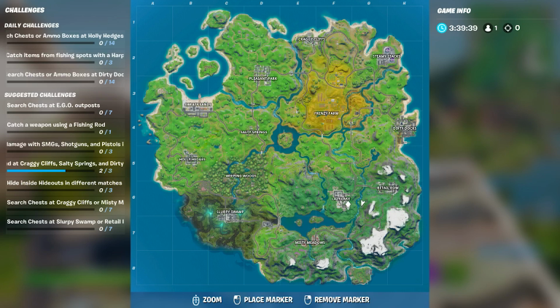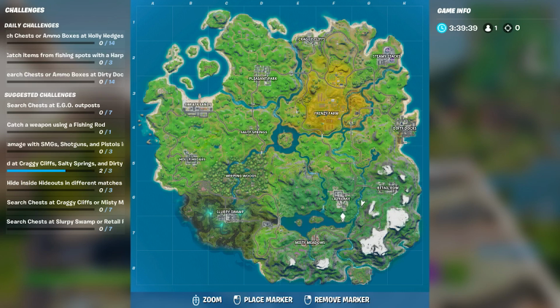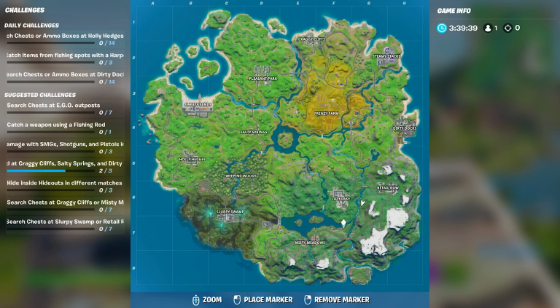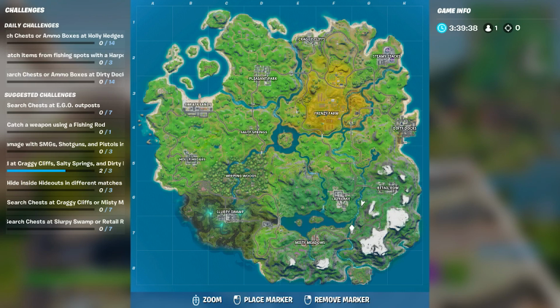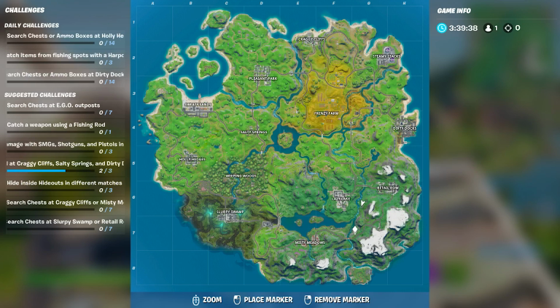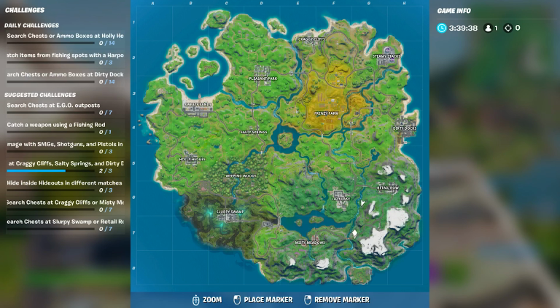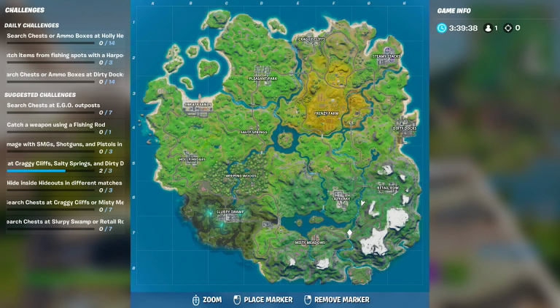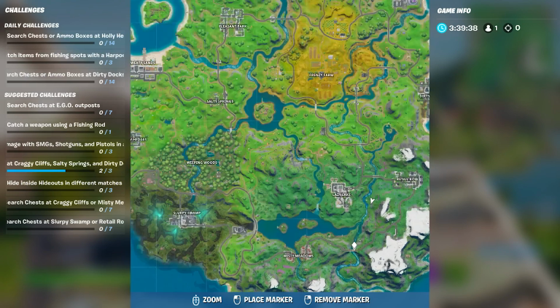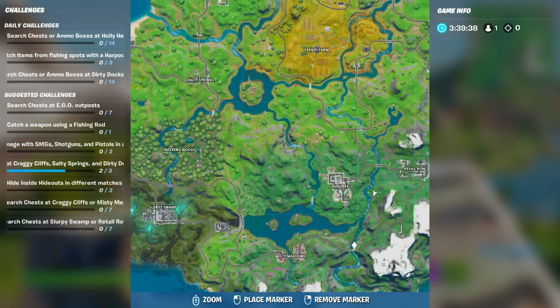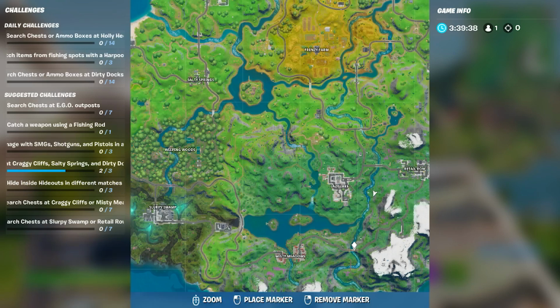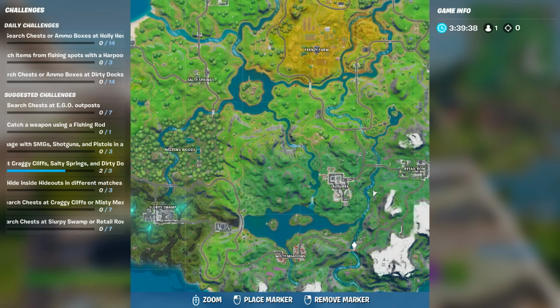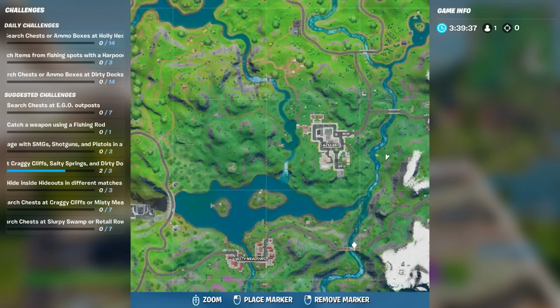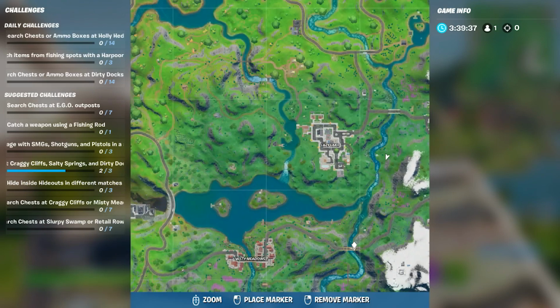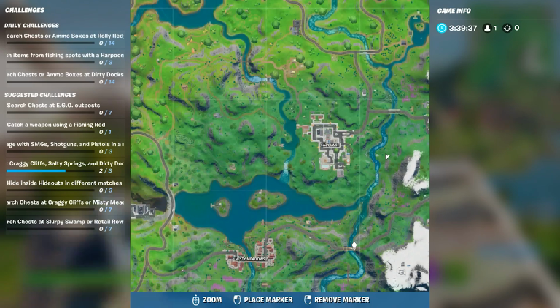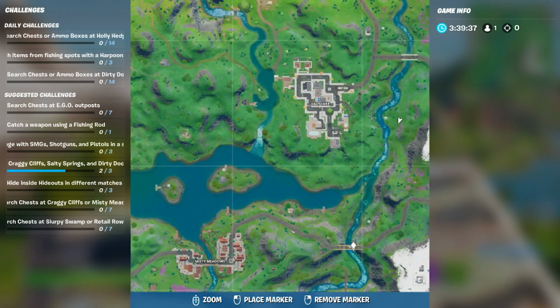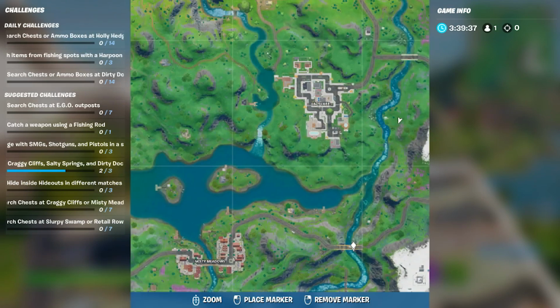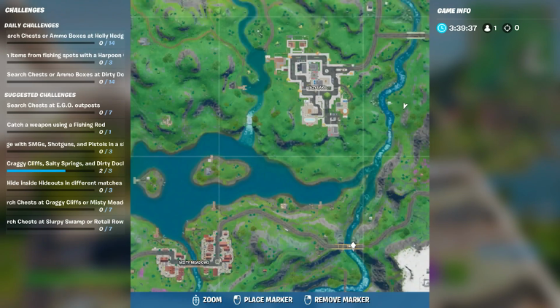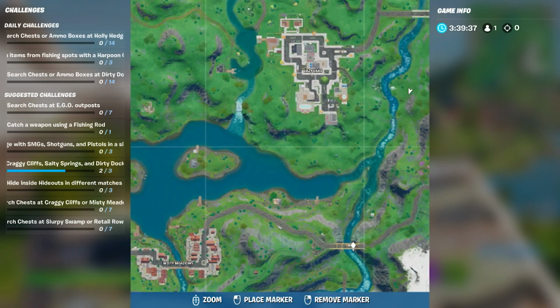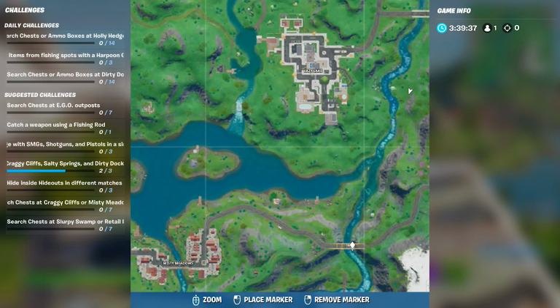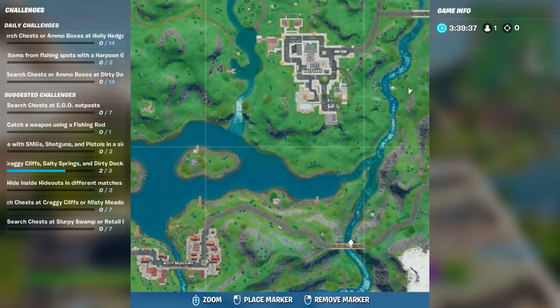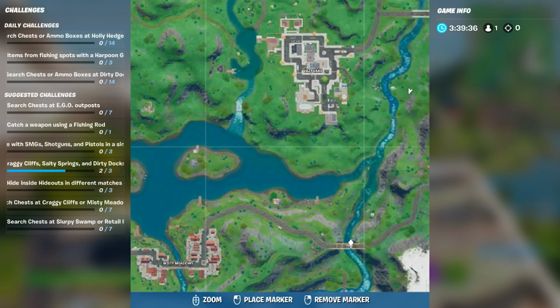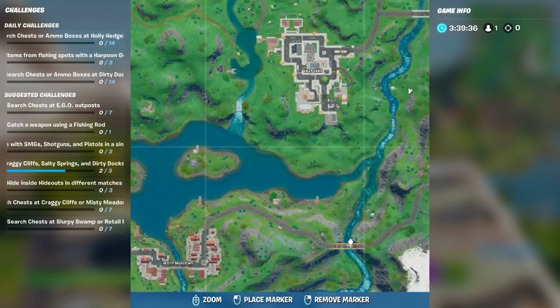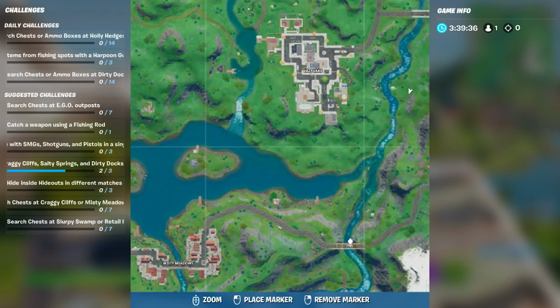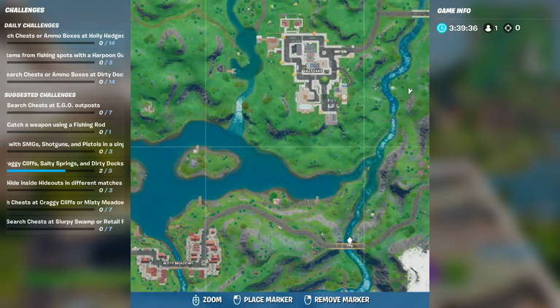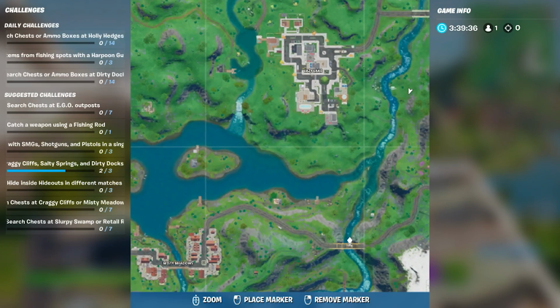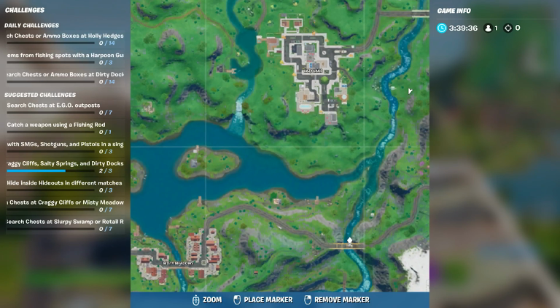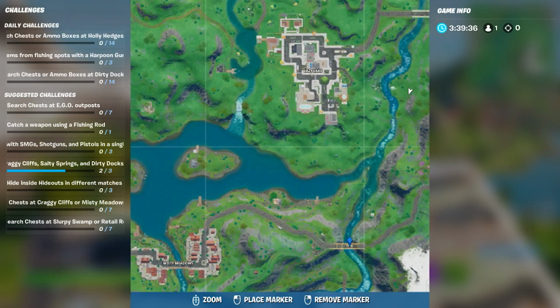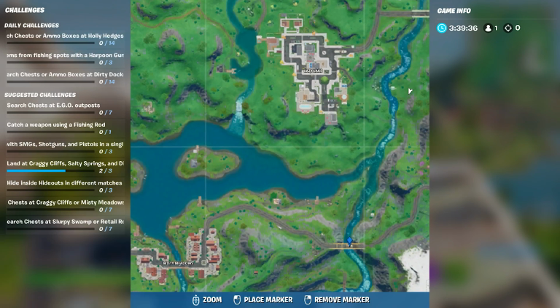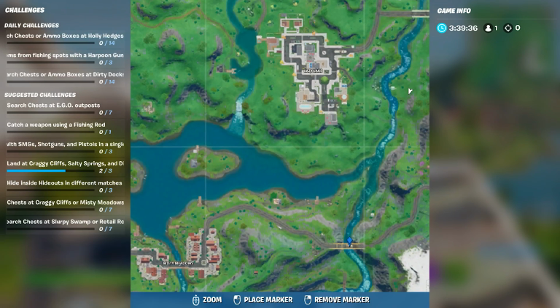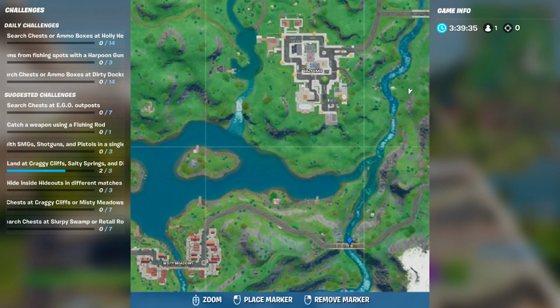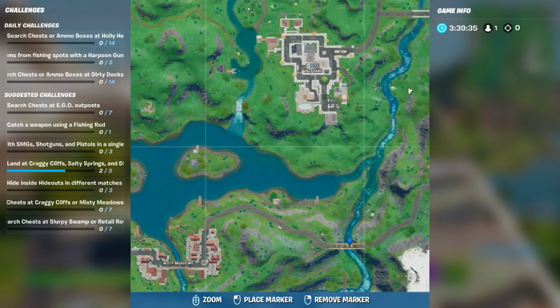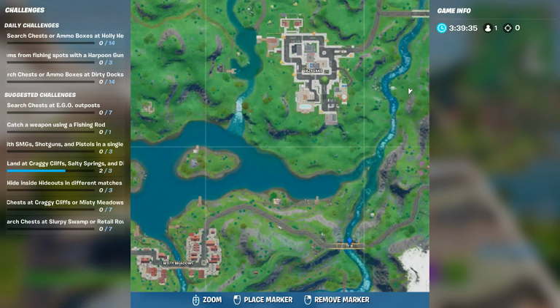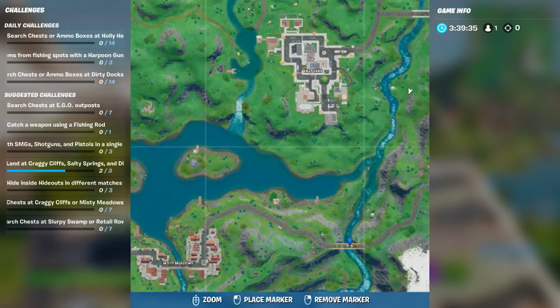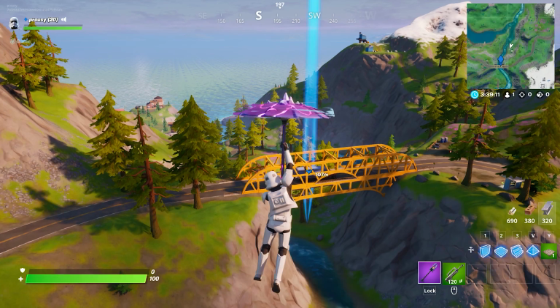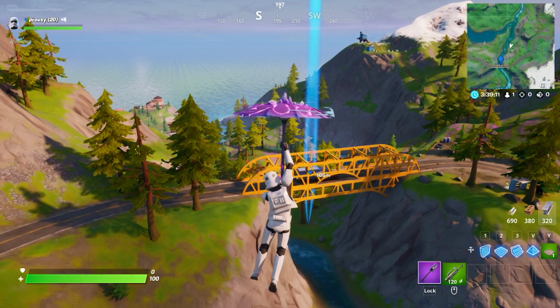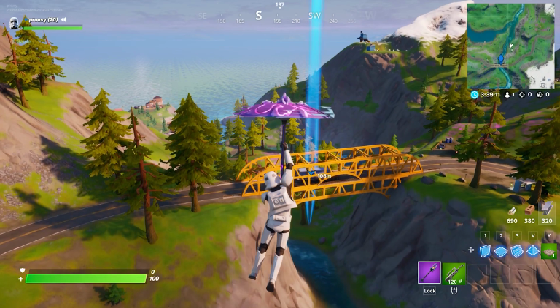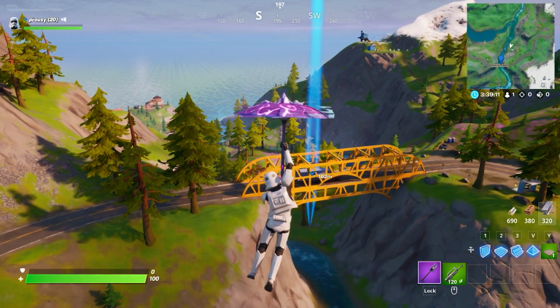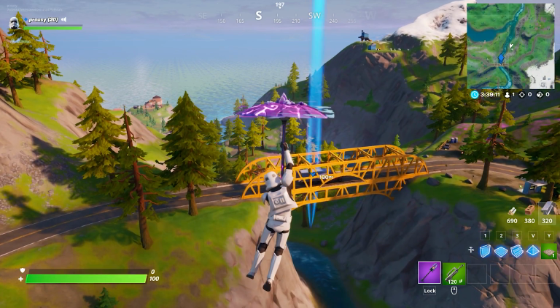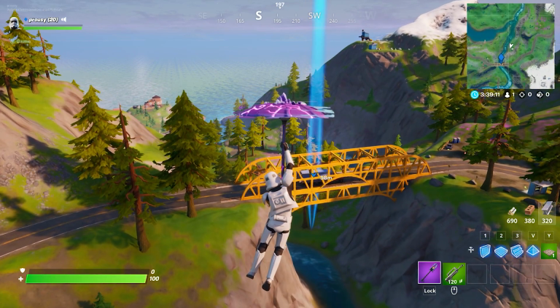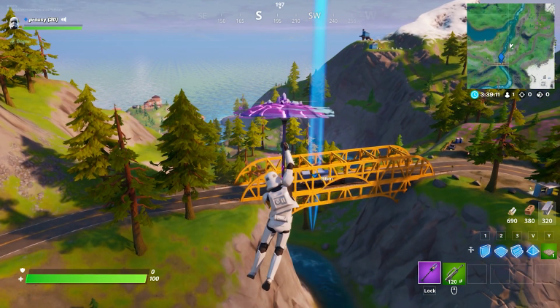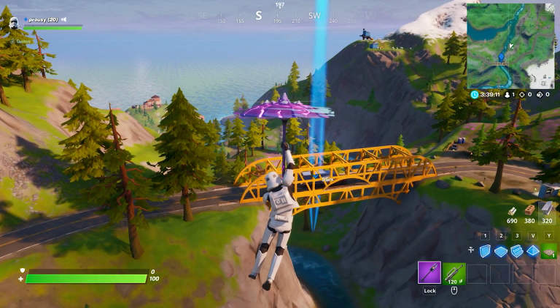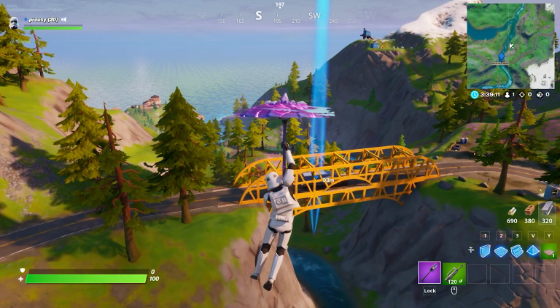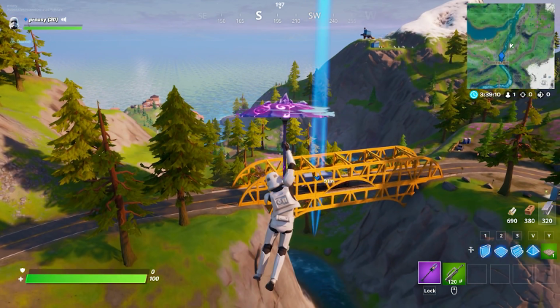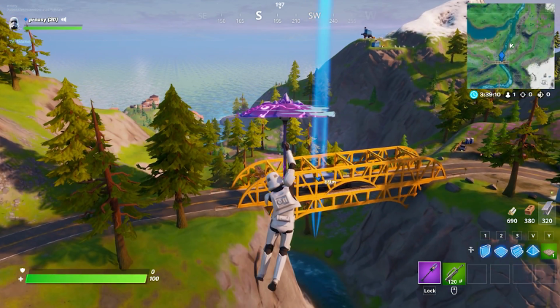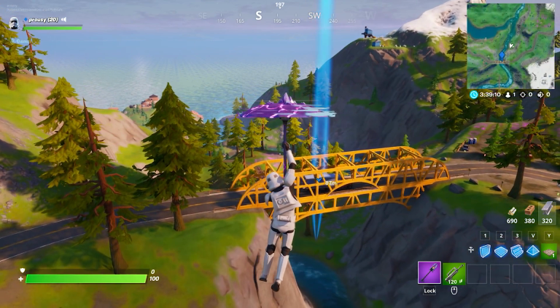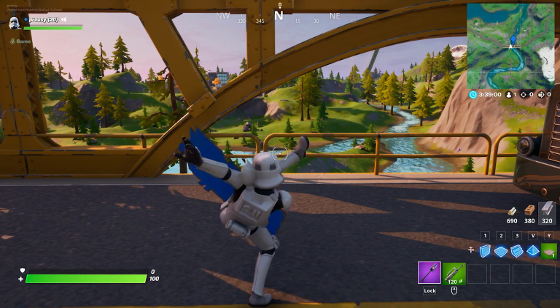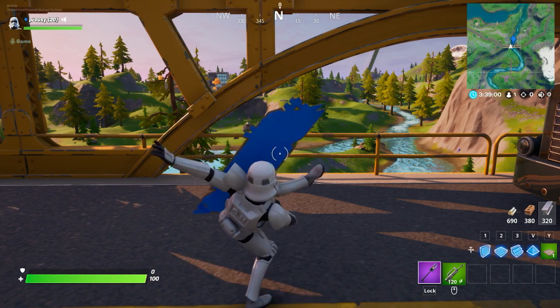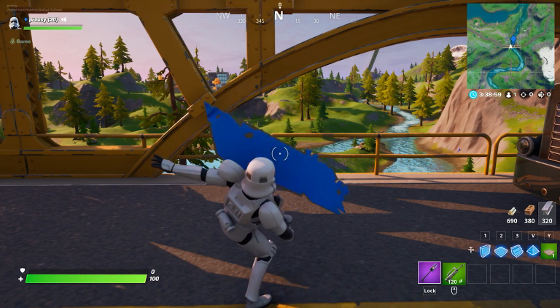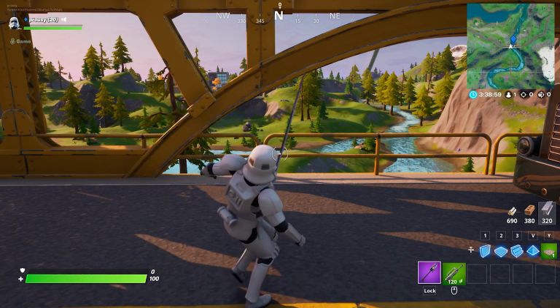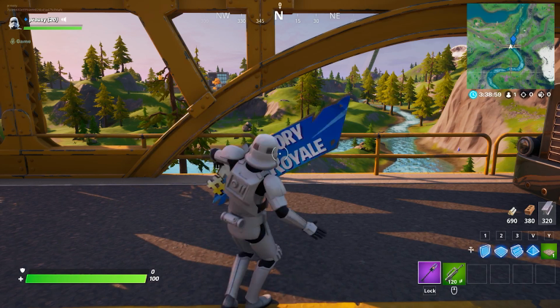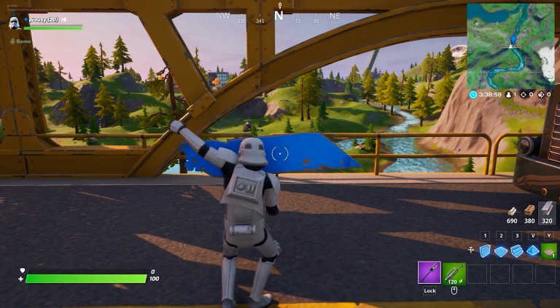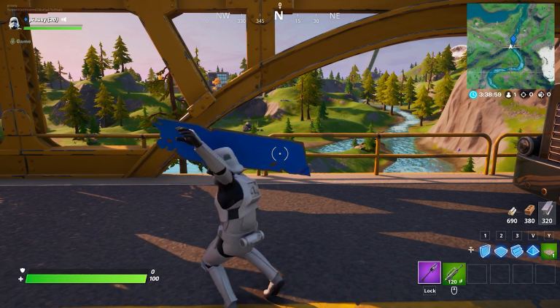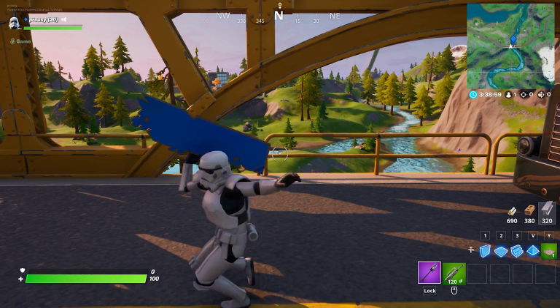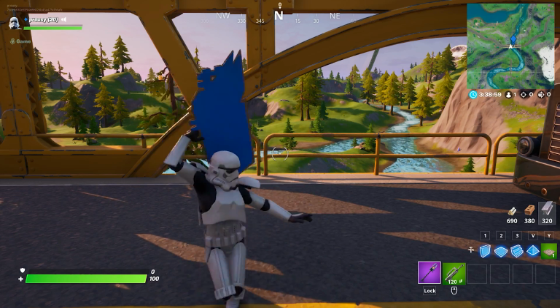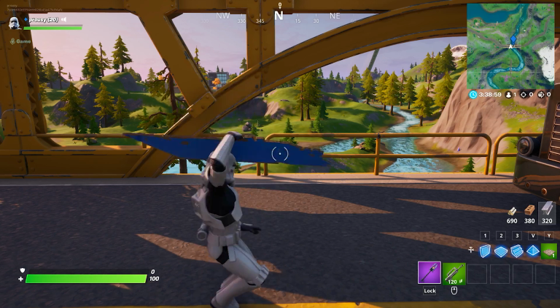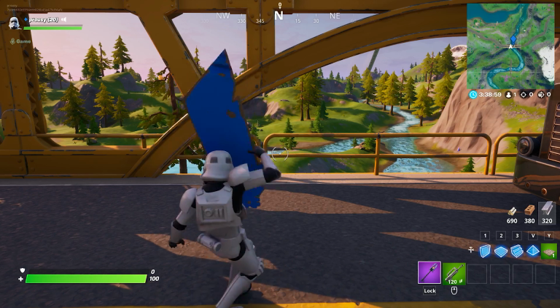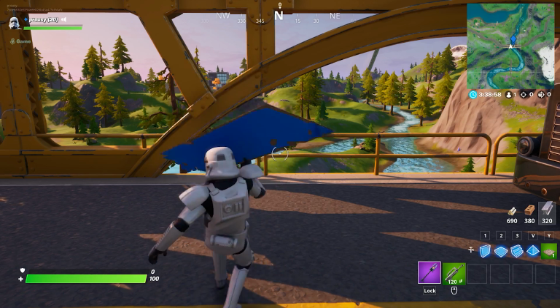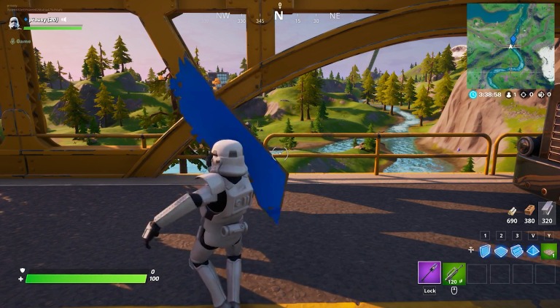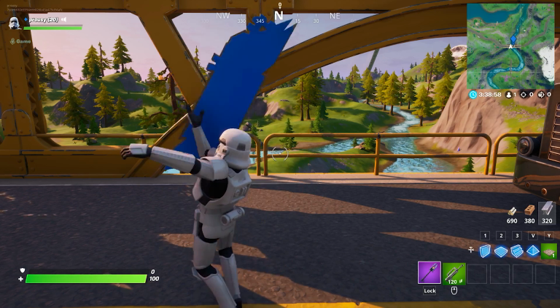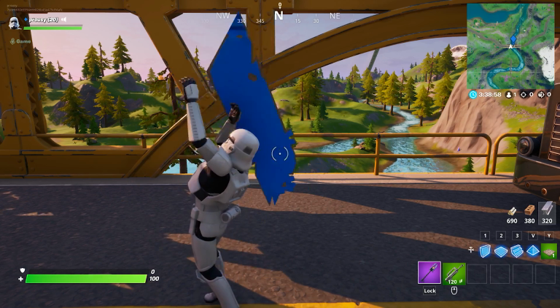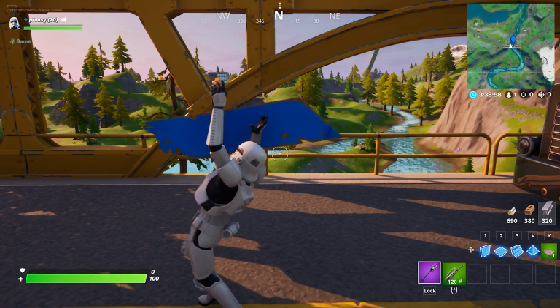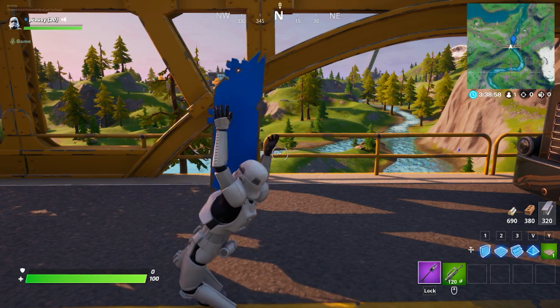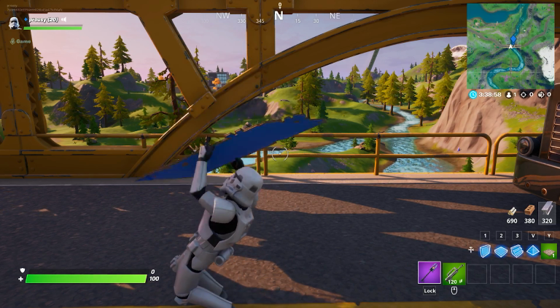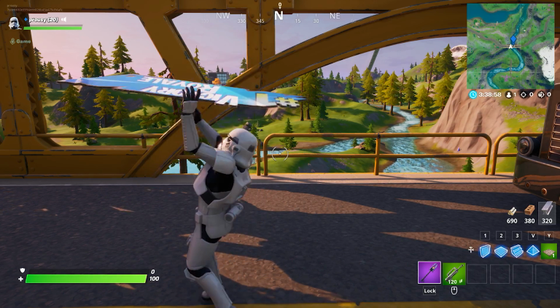Now we're going to head south. Head east of Misty Meadows here, go to this bridge and drop it like it's hot. That's the challenge done.